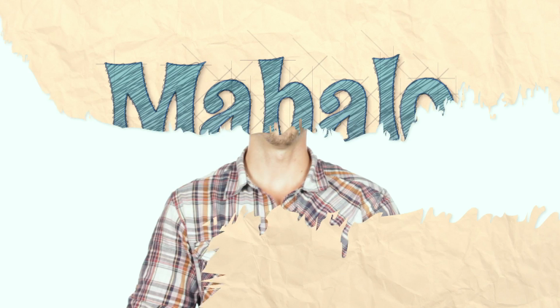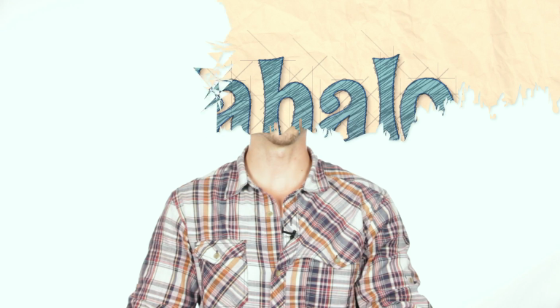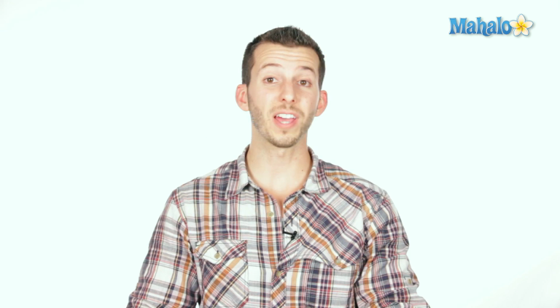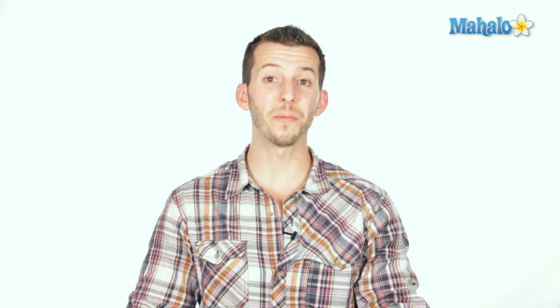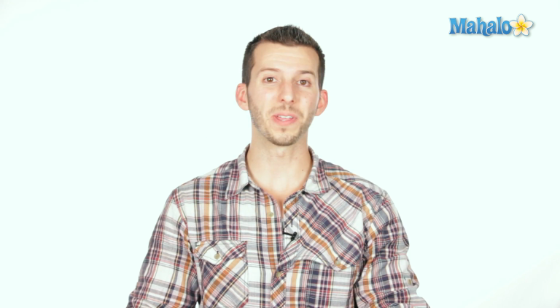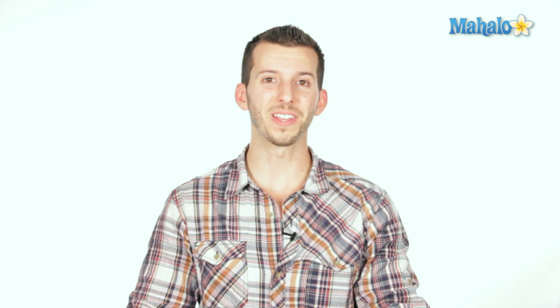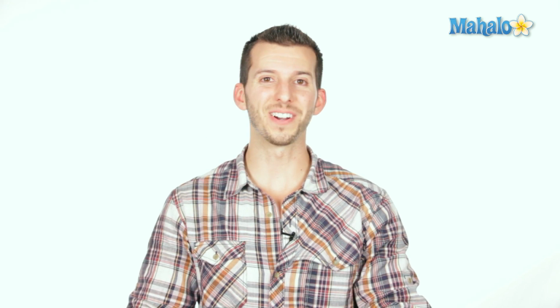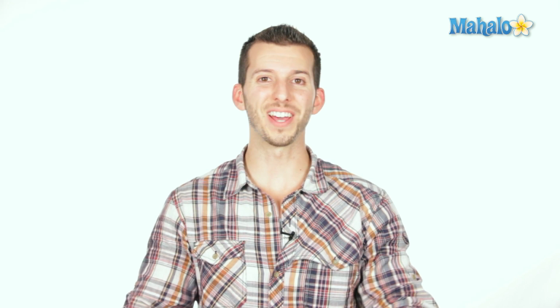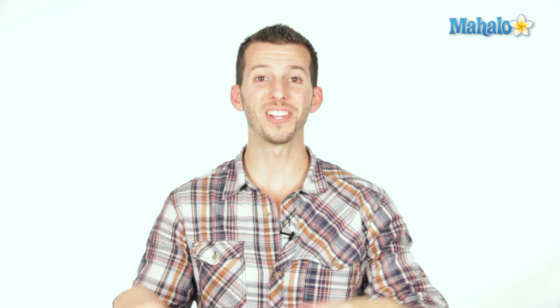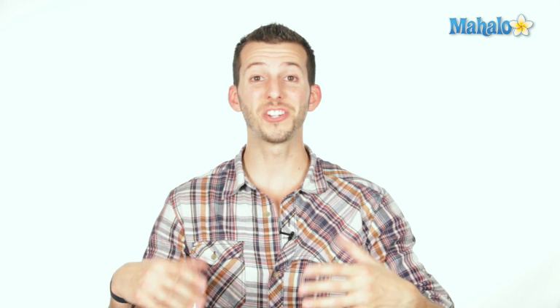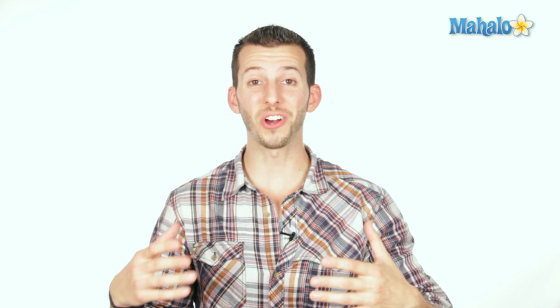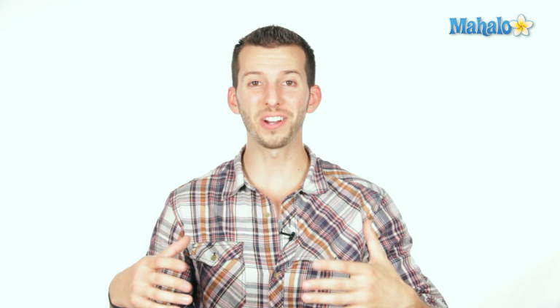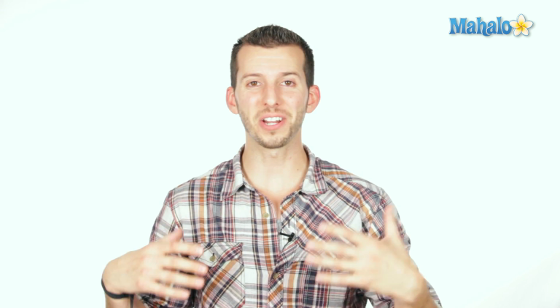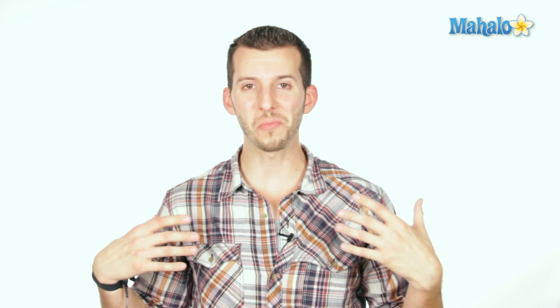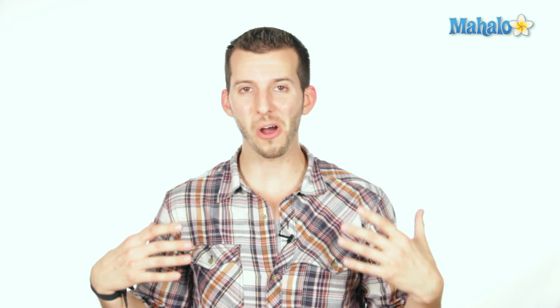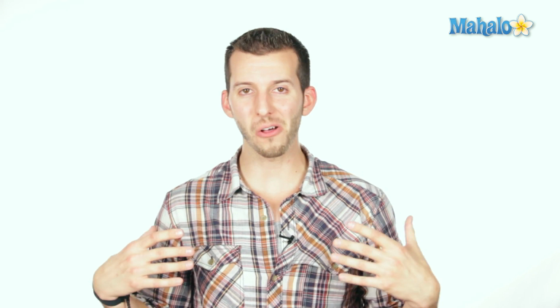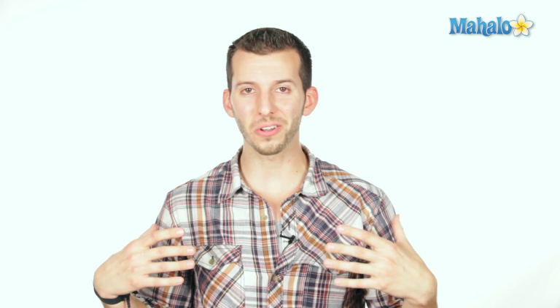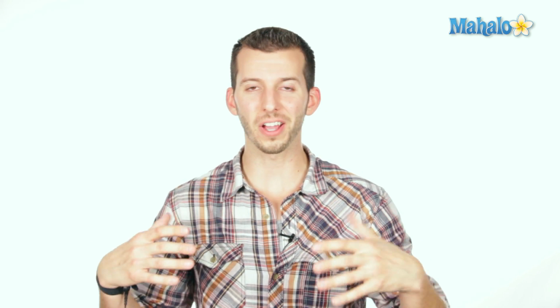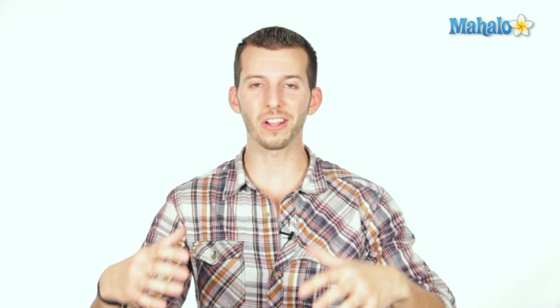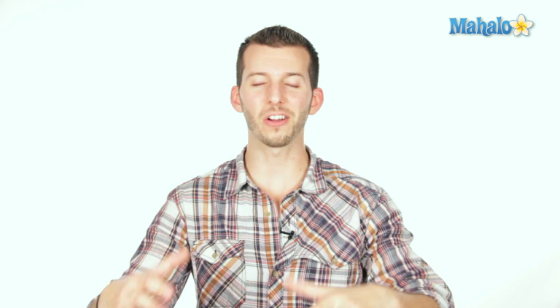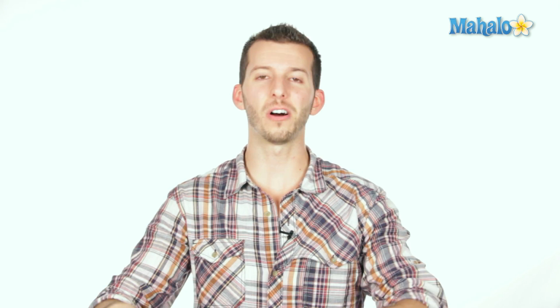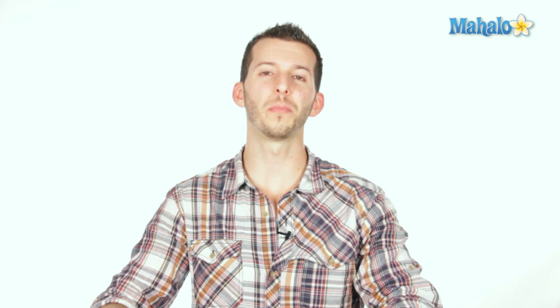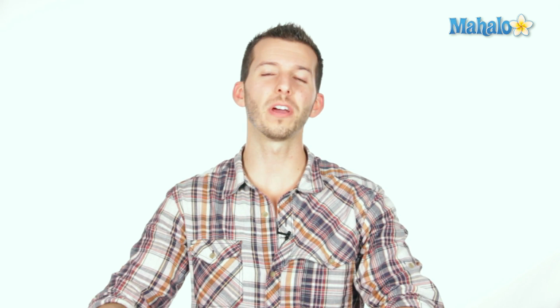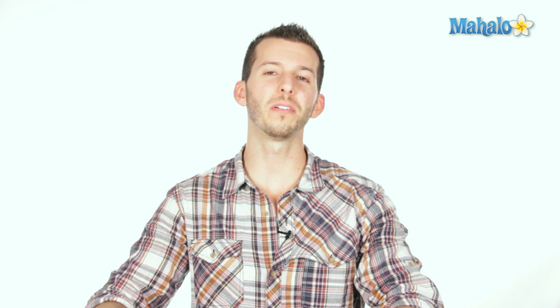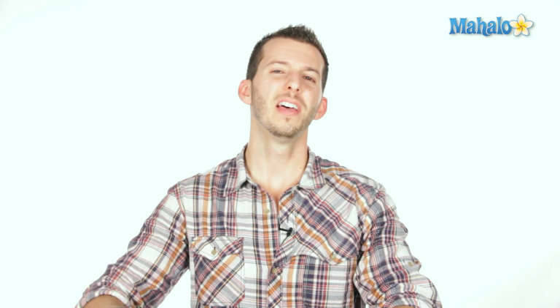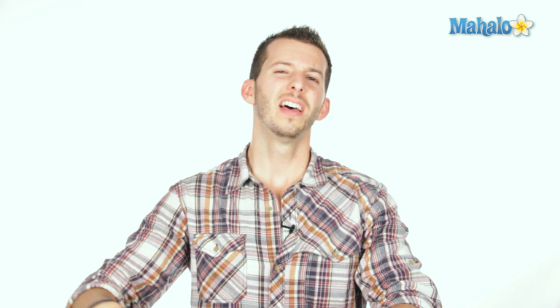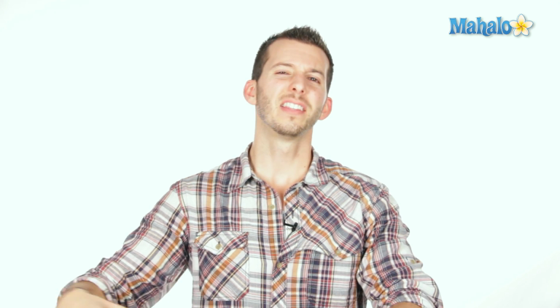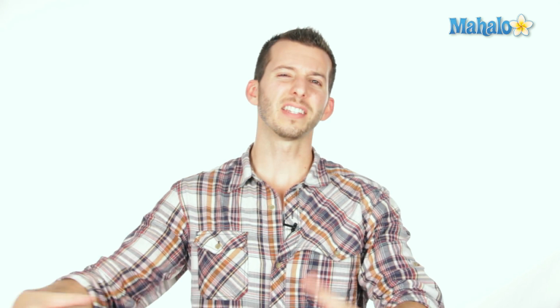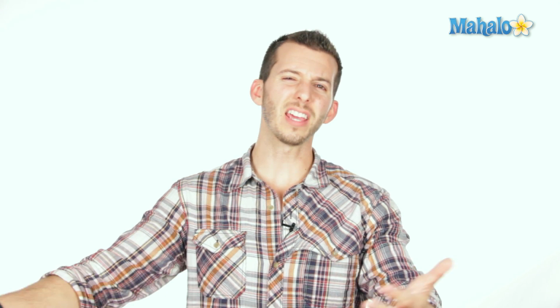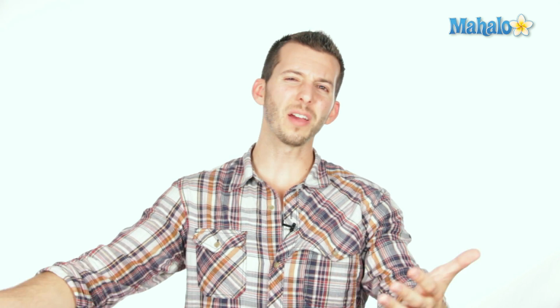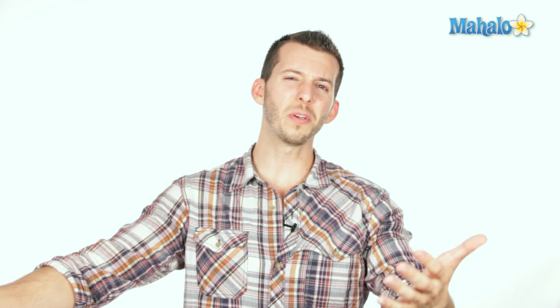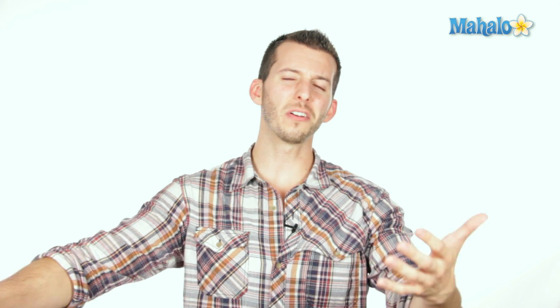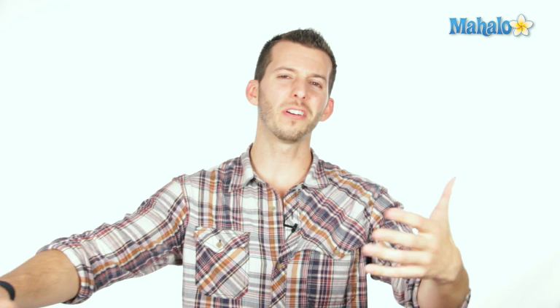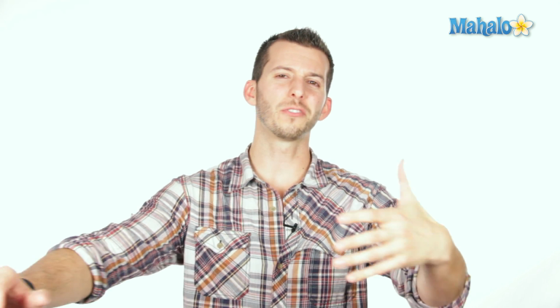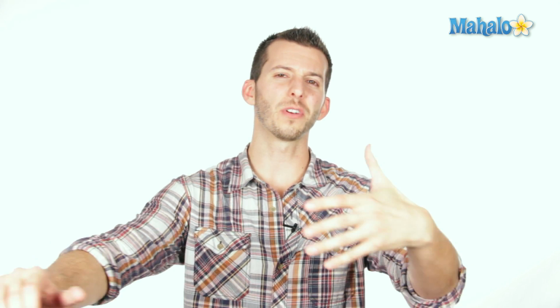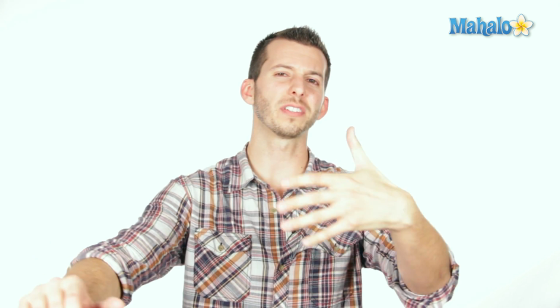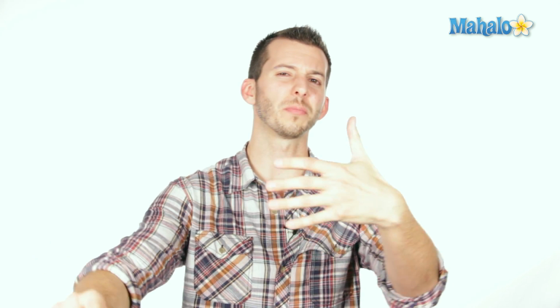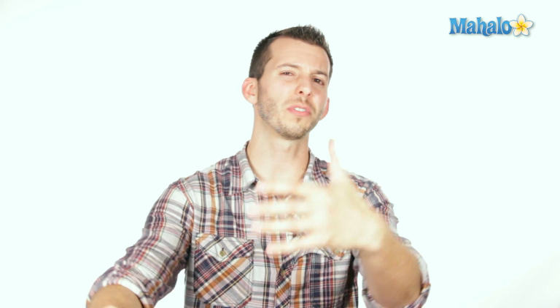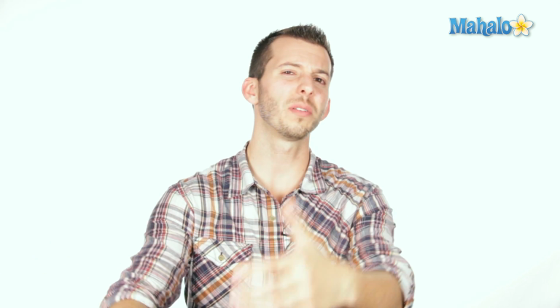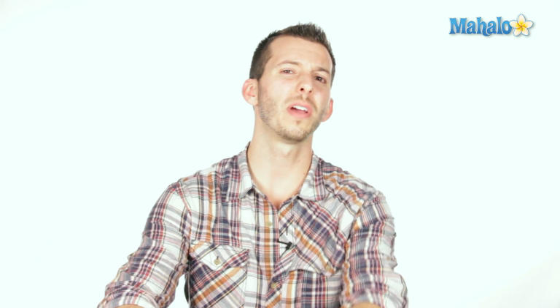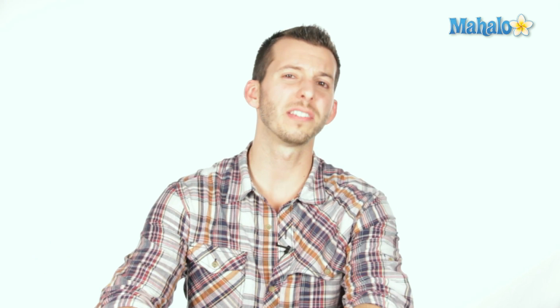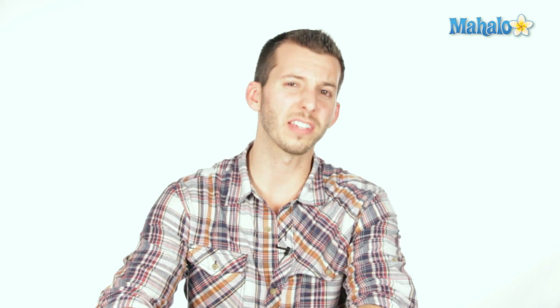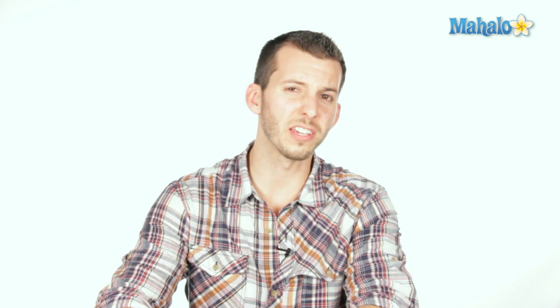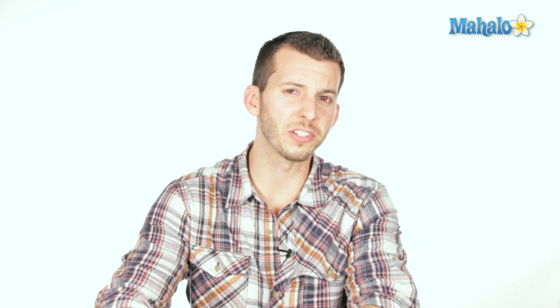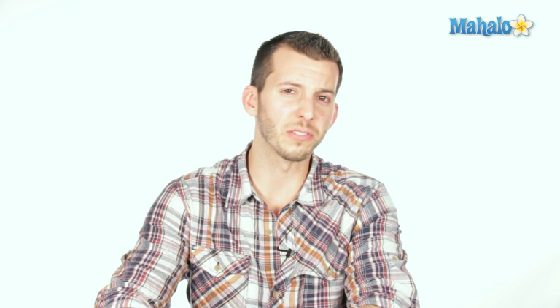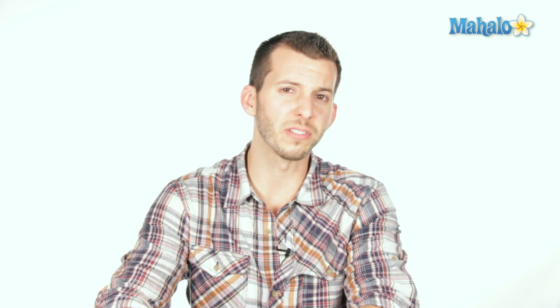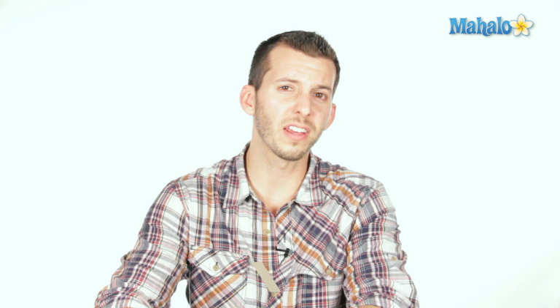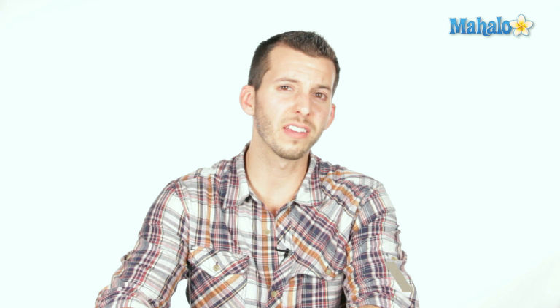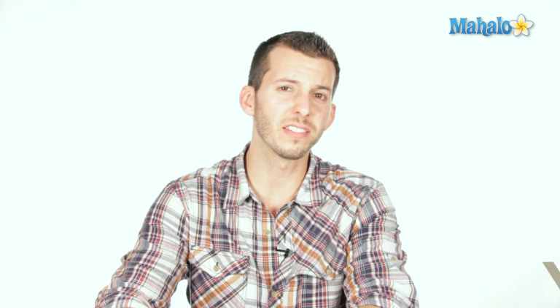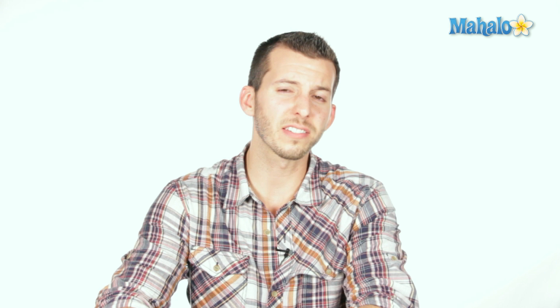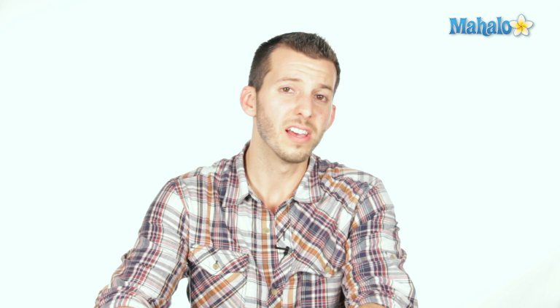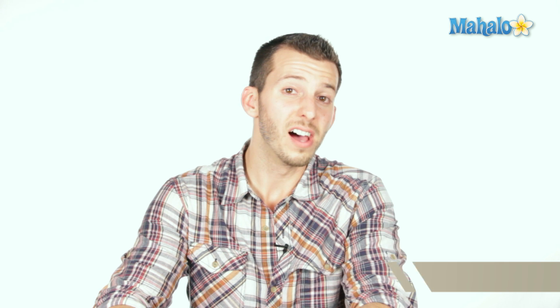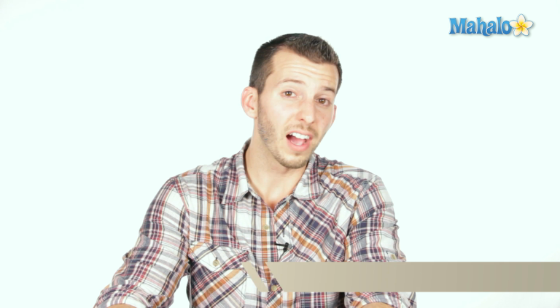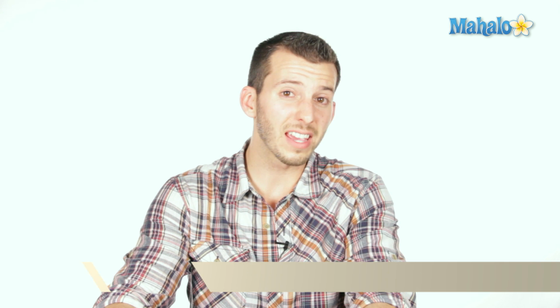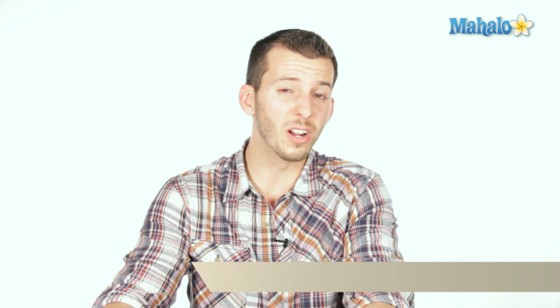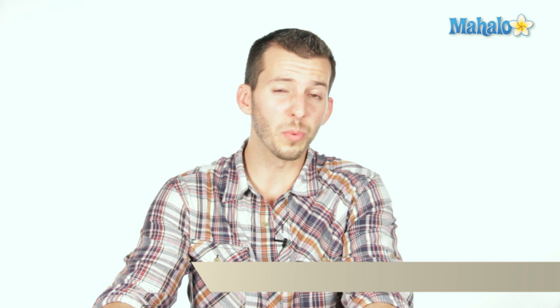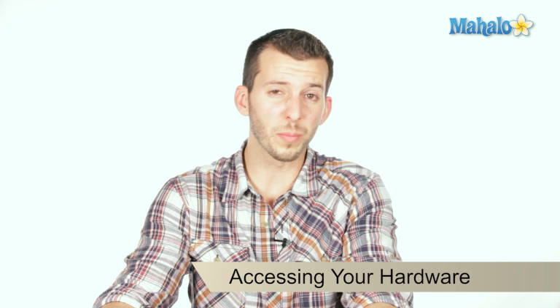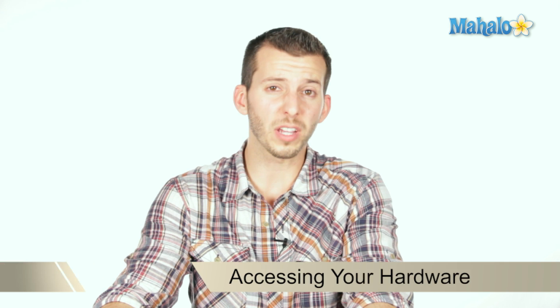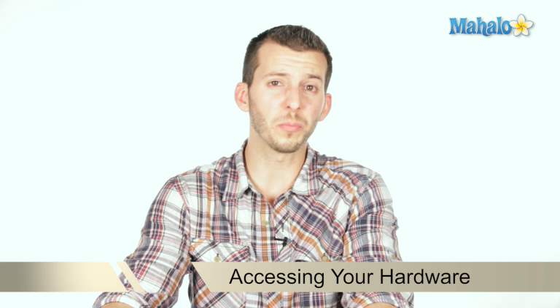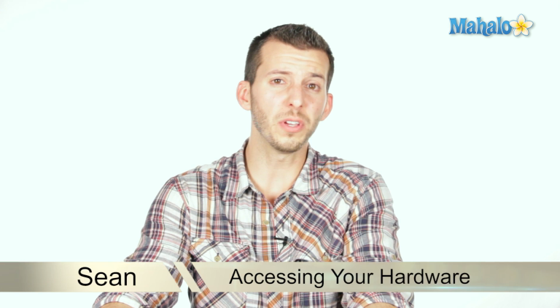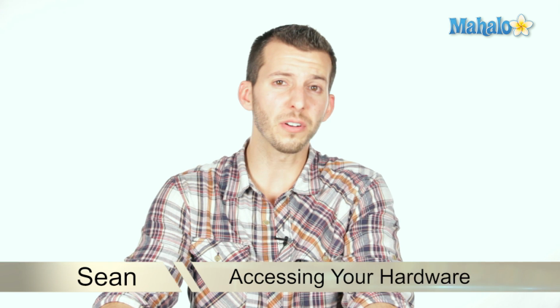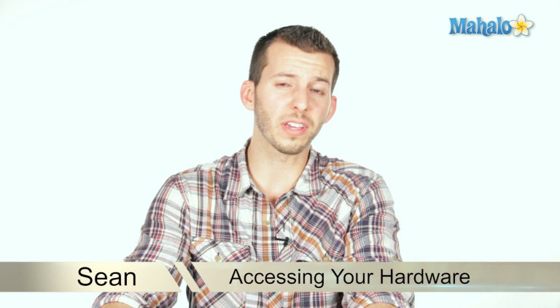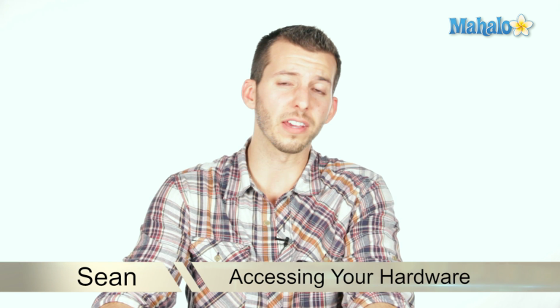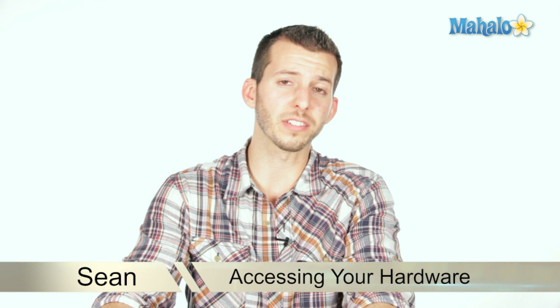What's happening Internet? Sean here, mahalo.com. Today I'm here to address a pretty basic issue, and that is: I can't open my computer case.